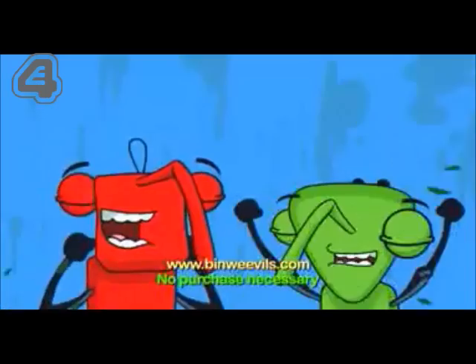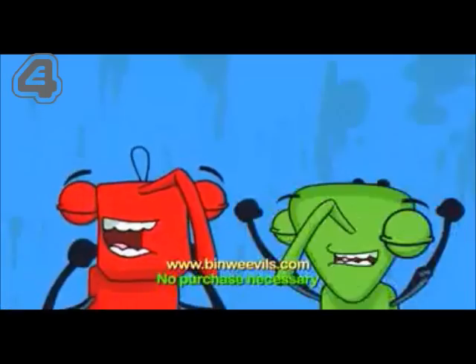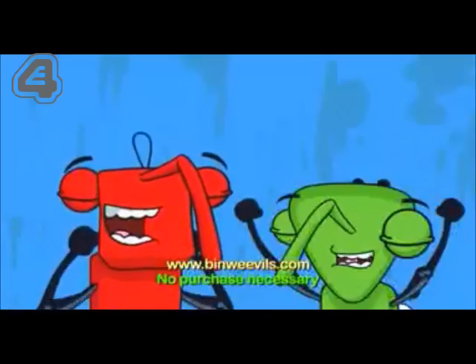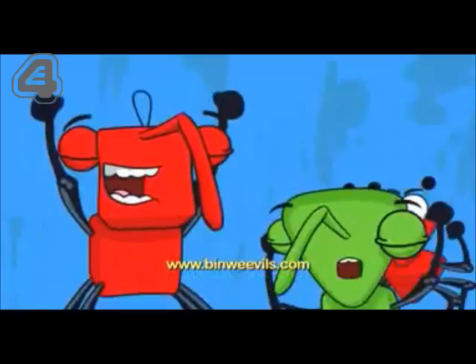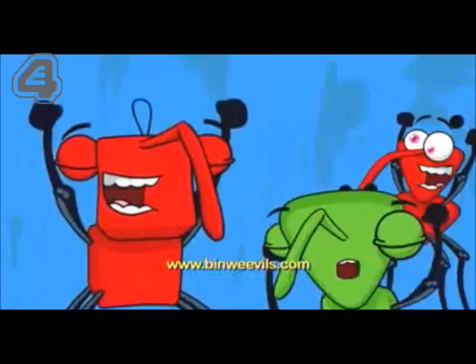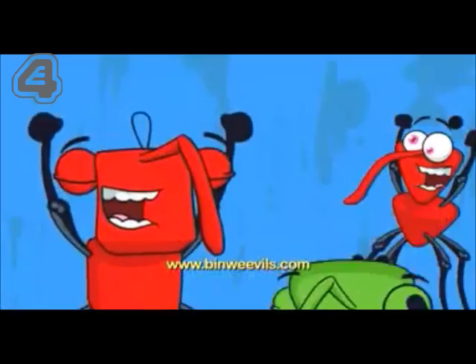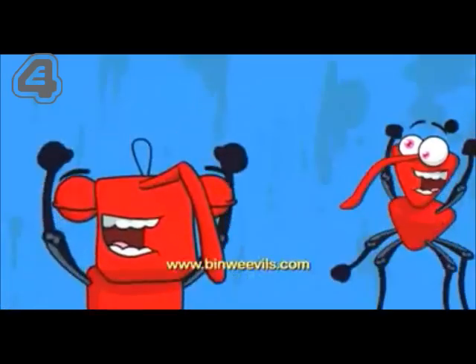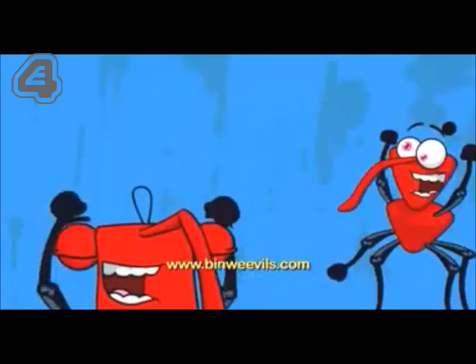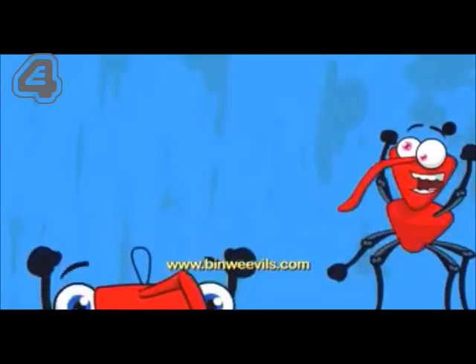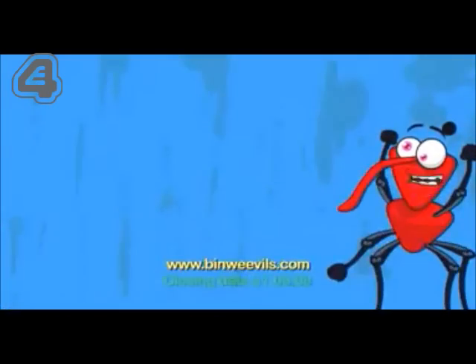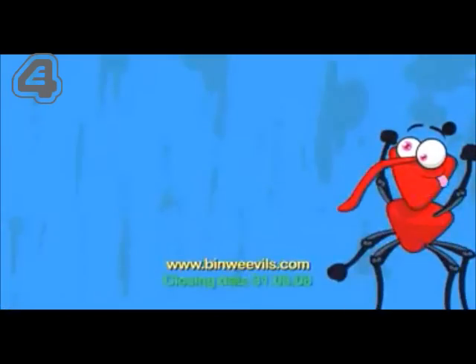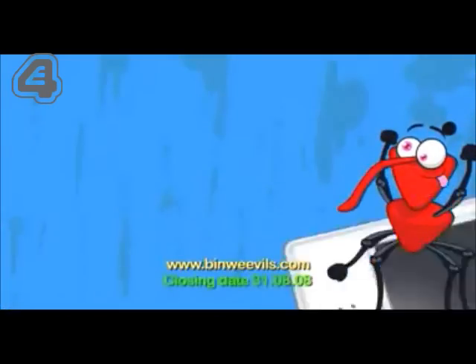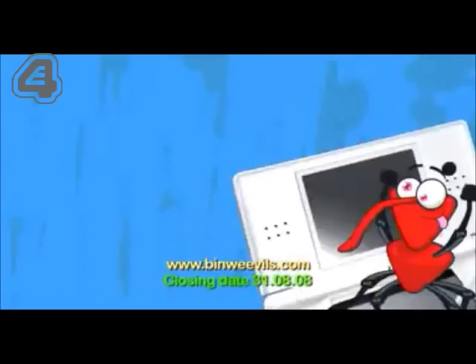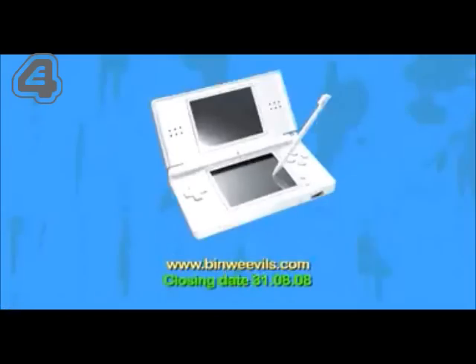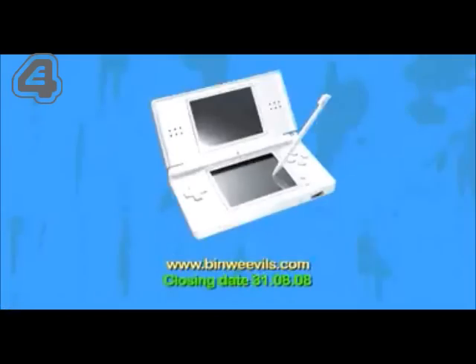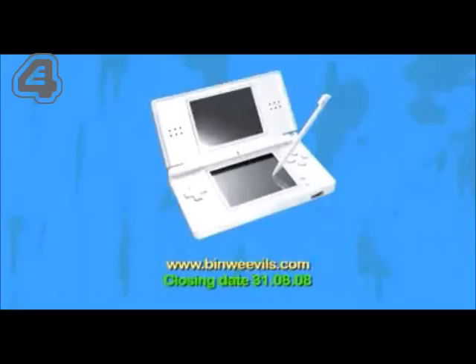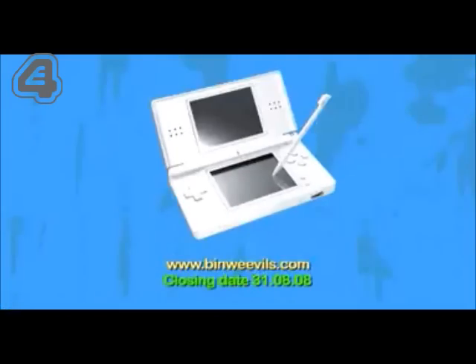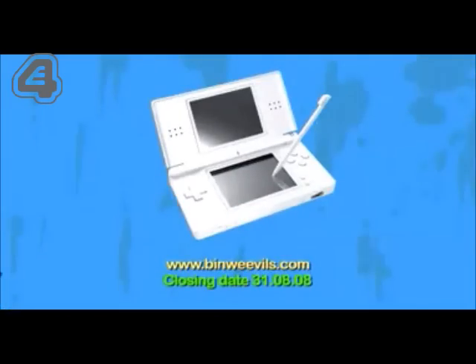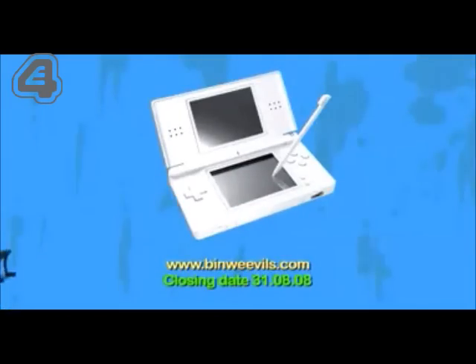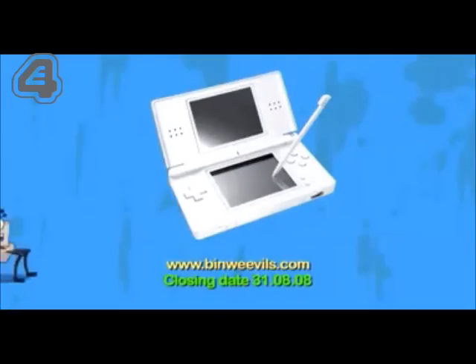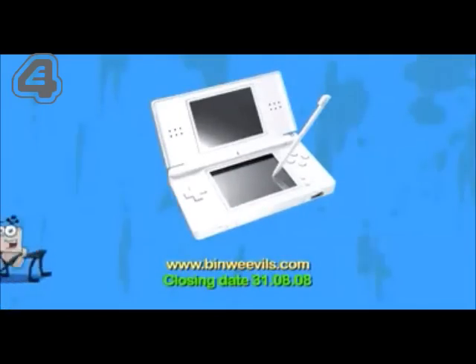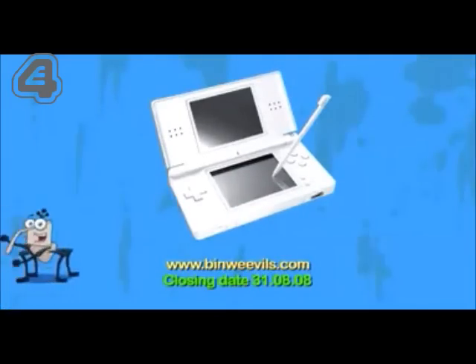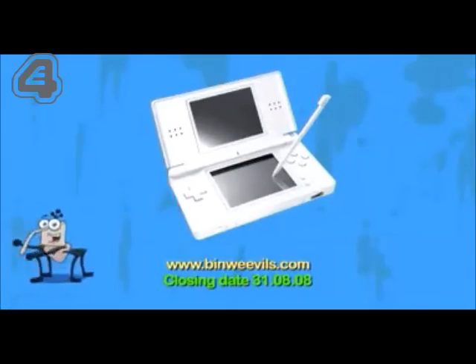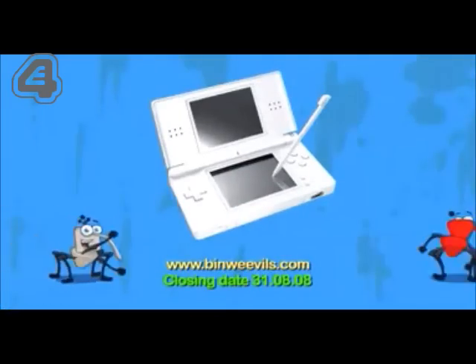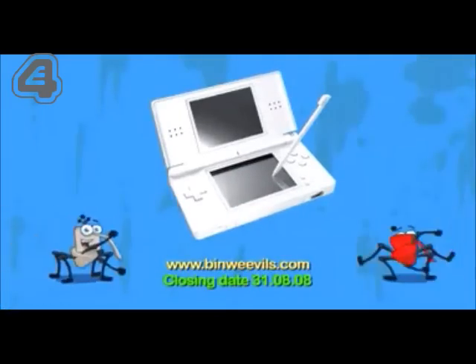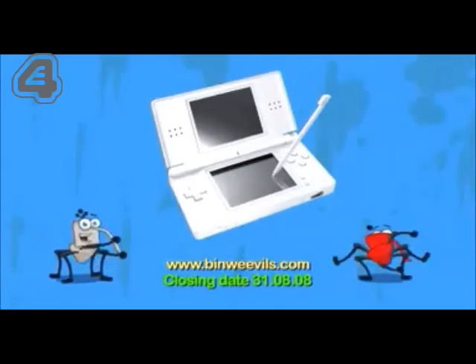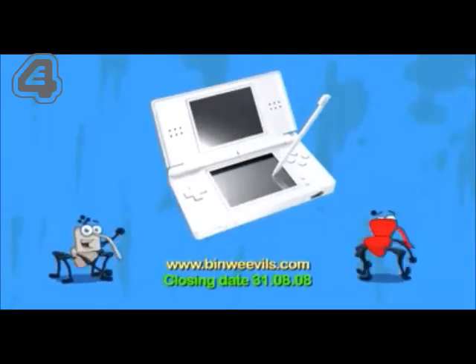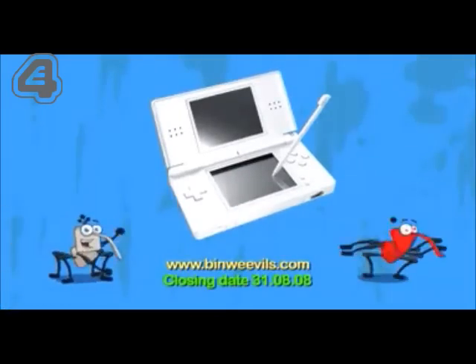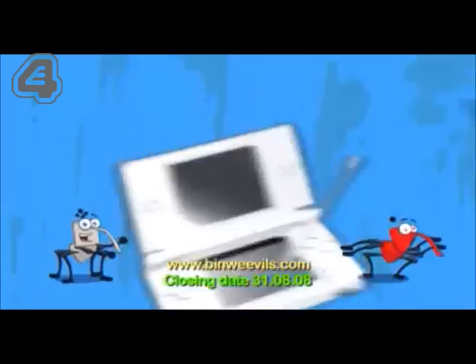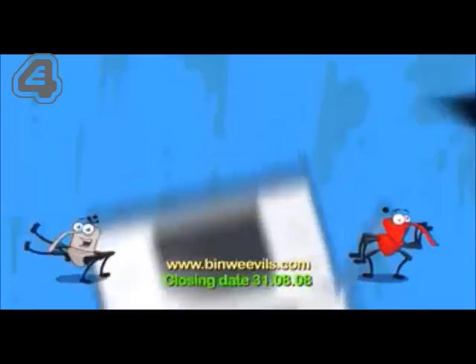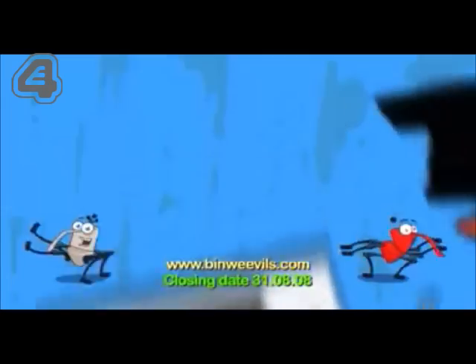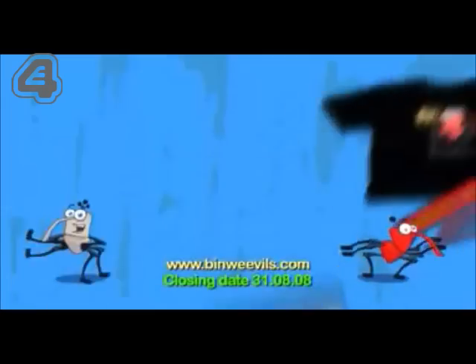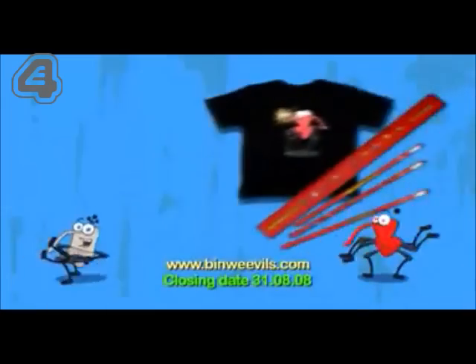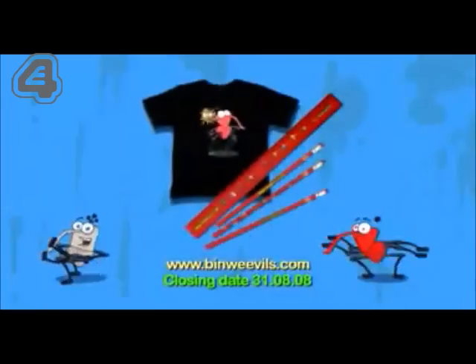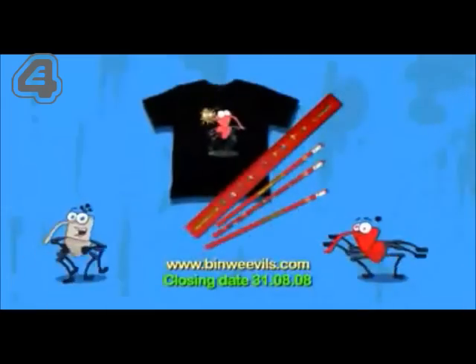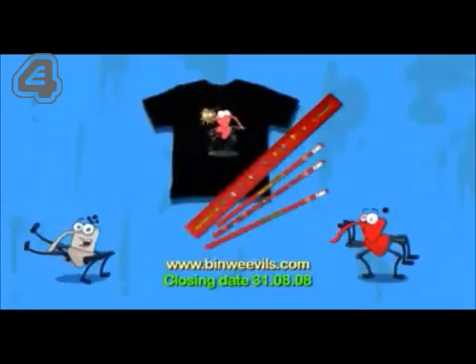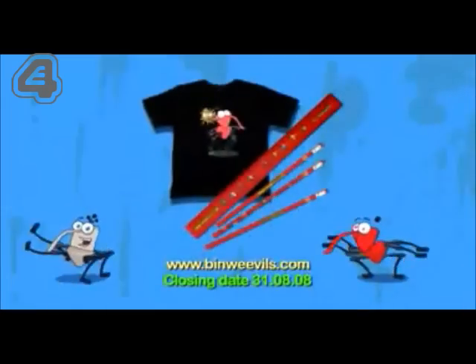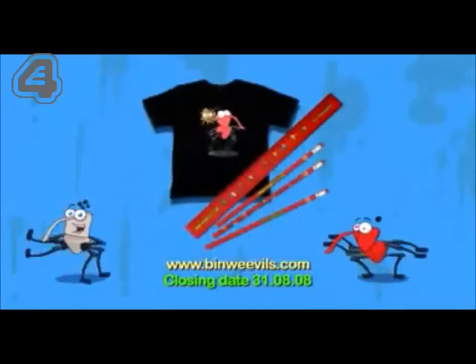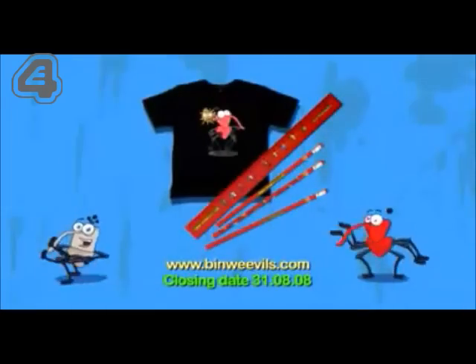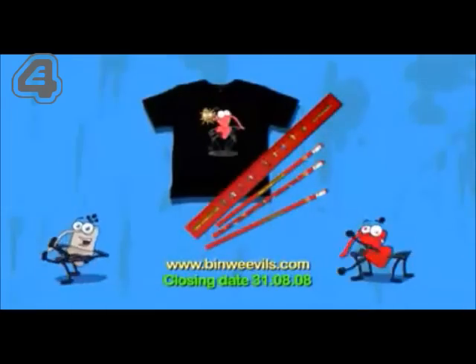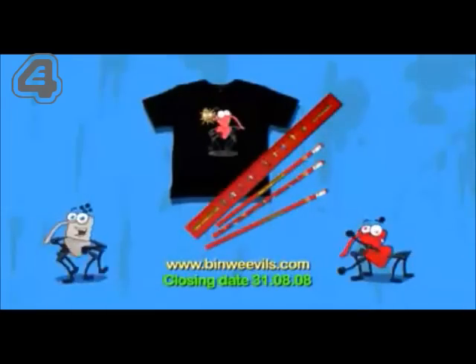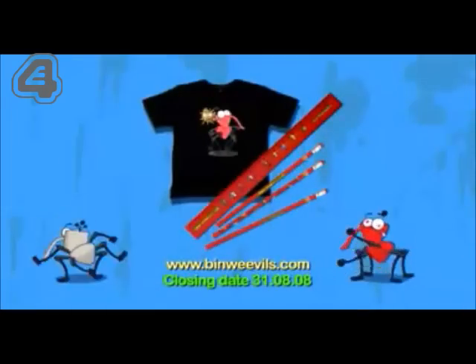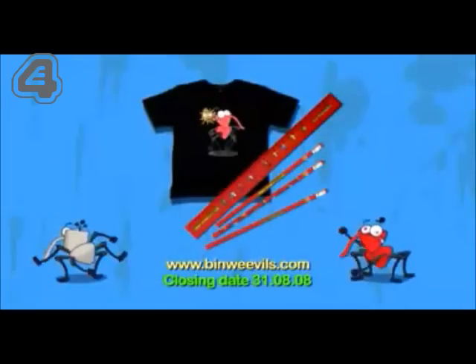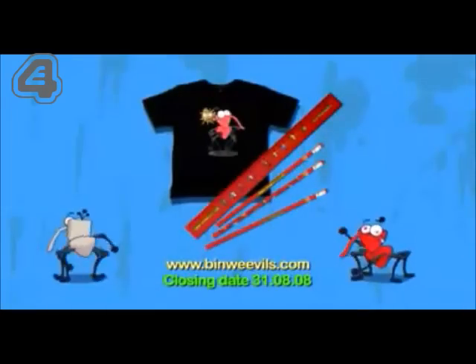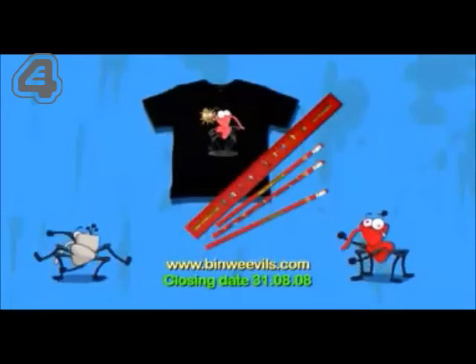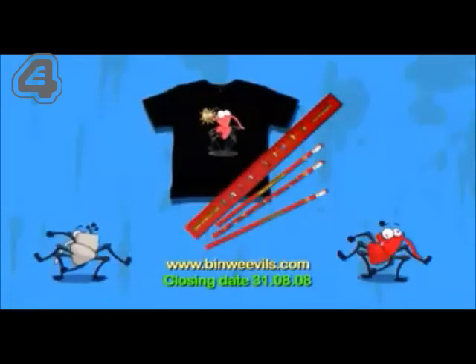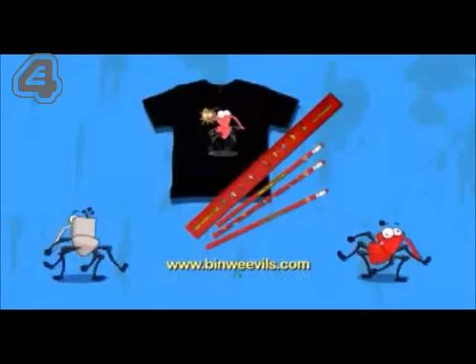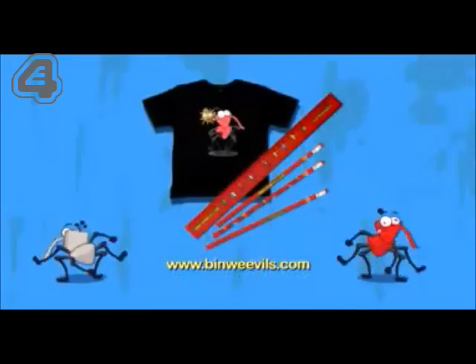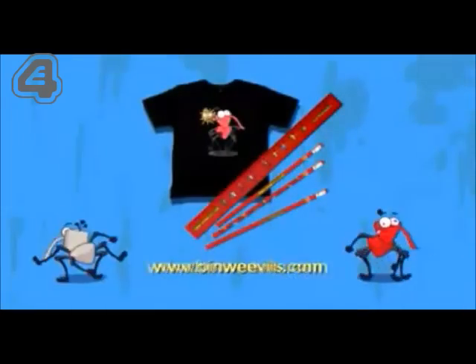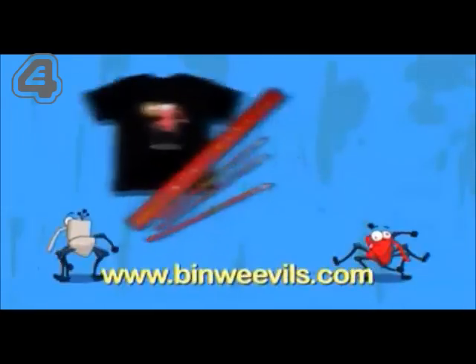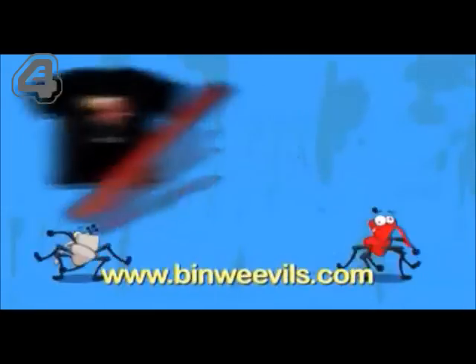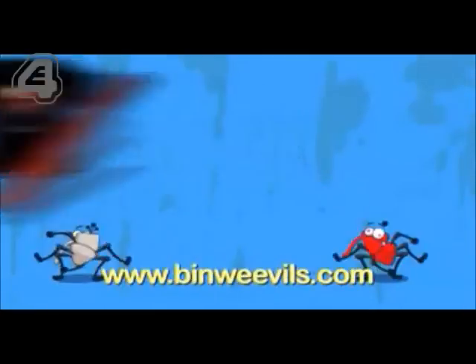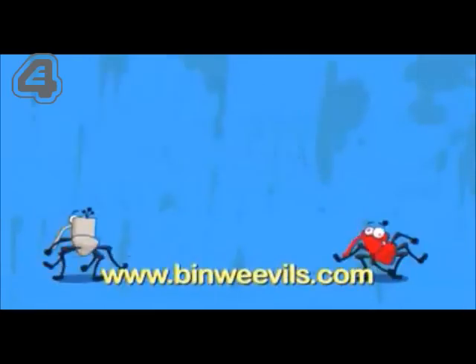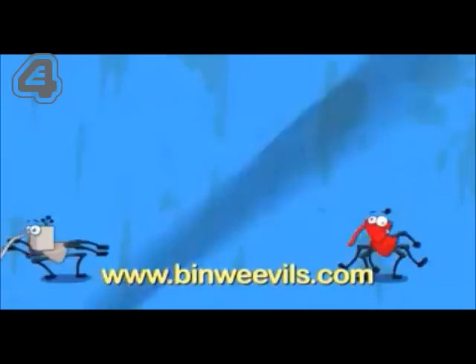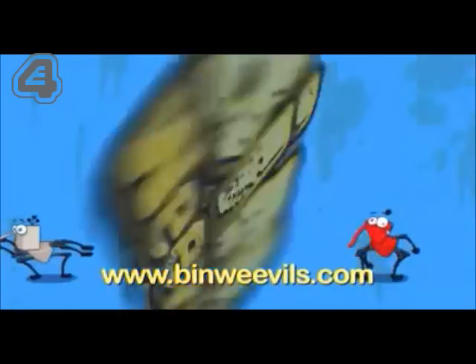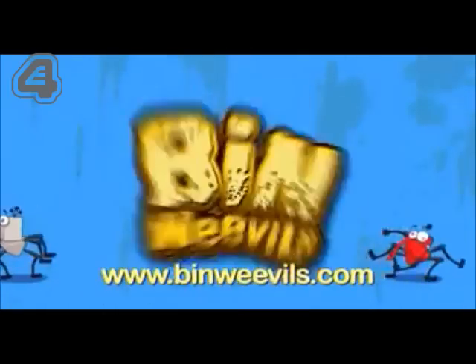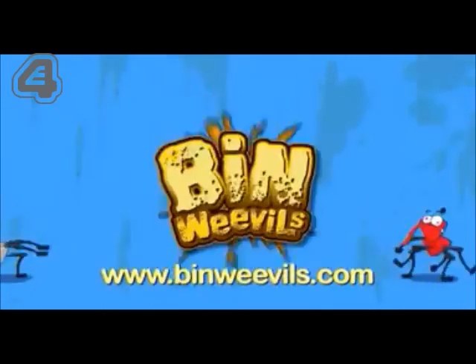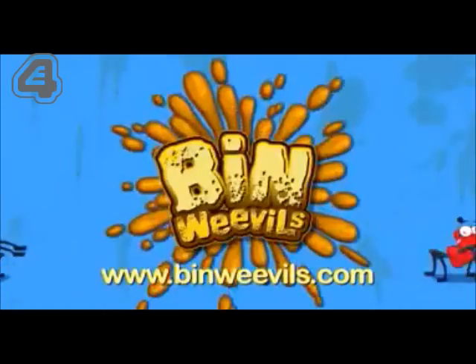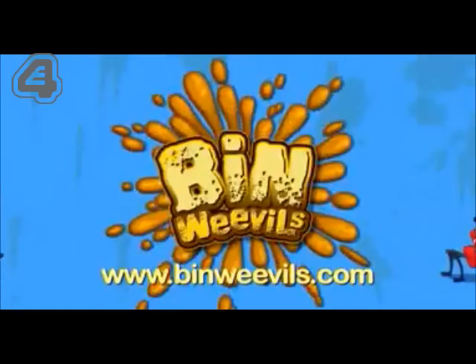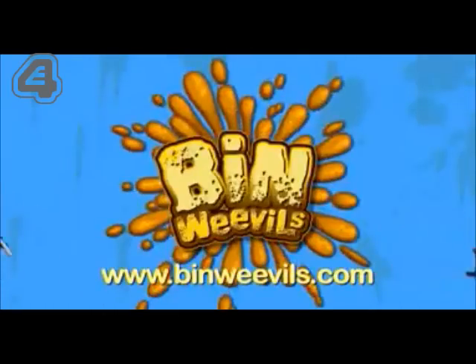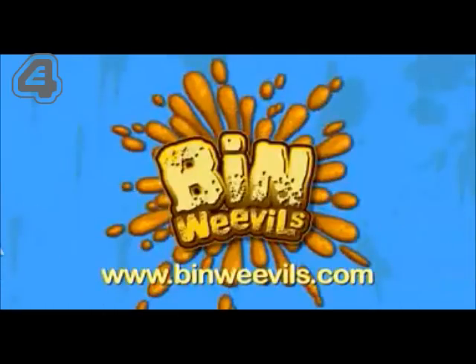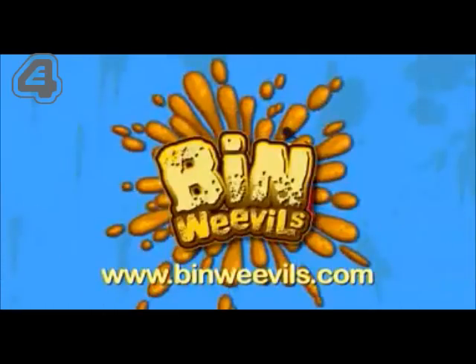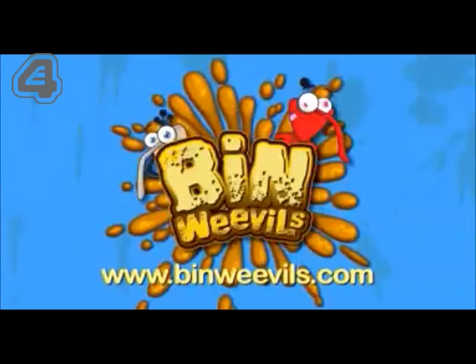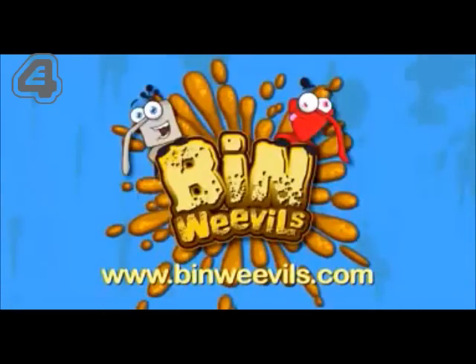Visit BinWeevils.com for a chance to win a Nintendo DS and some Bin Weevils goodies. Bin Weevils, fall in, flip out.